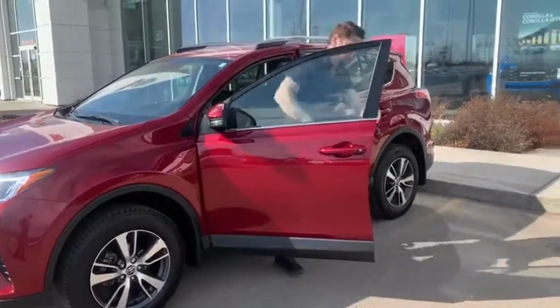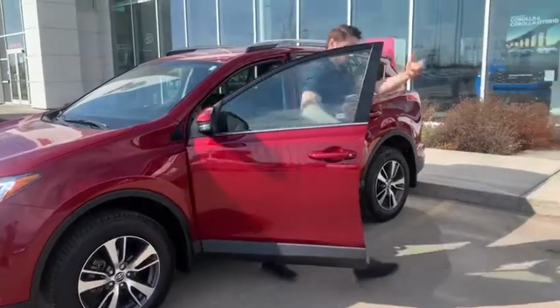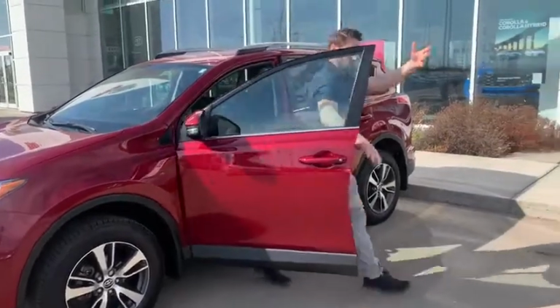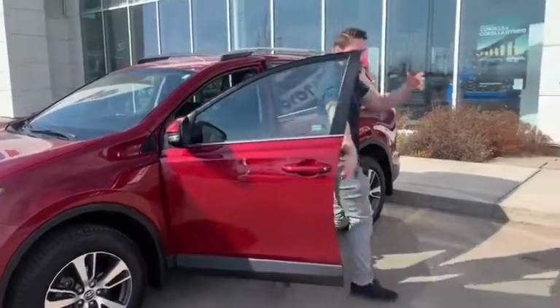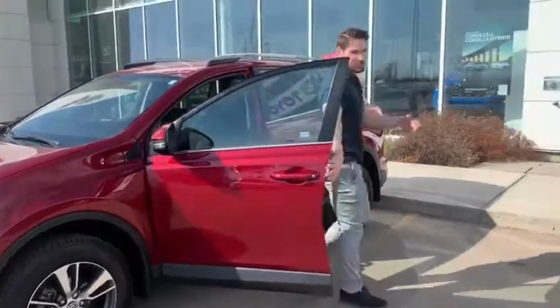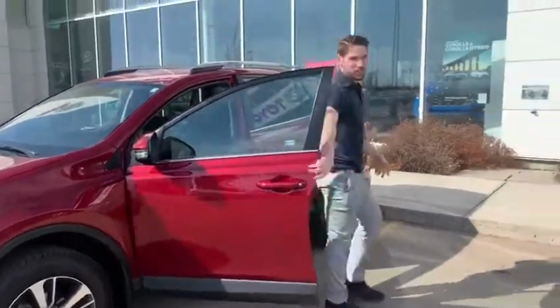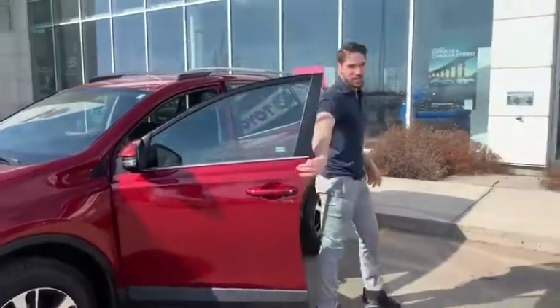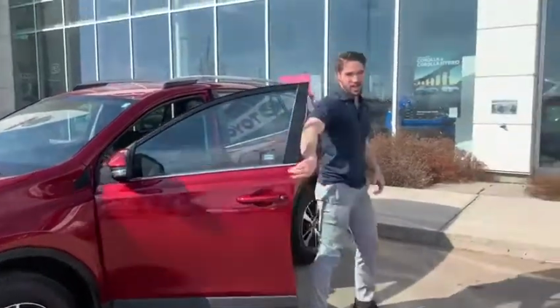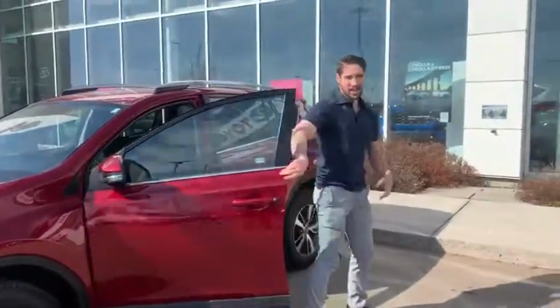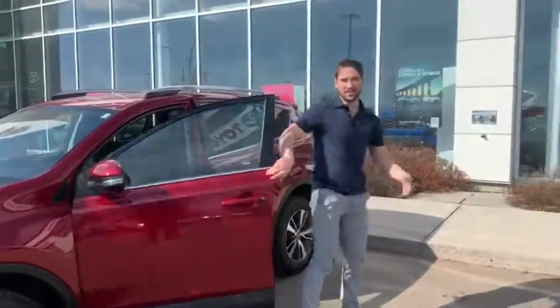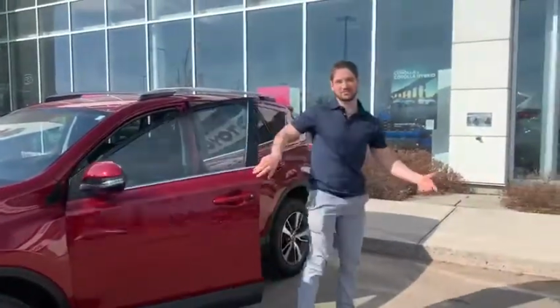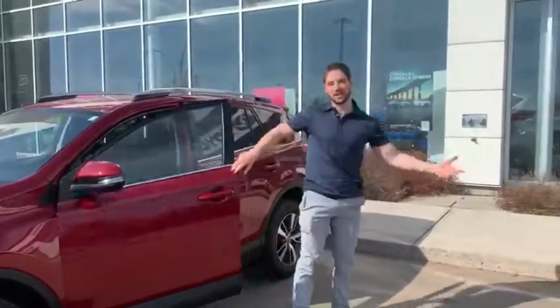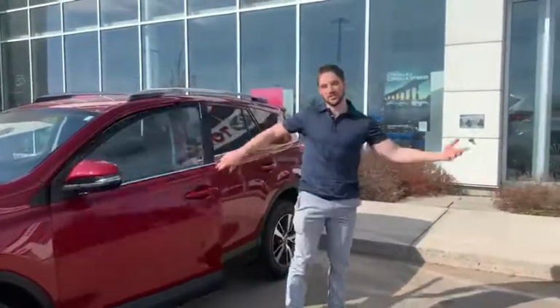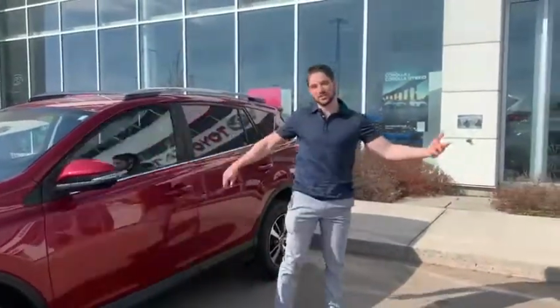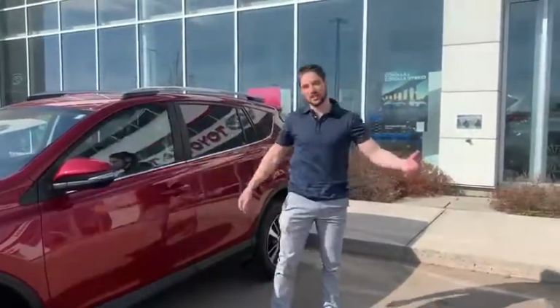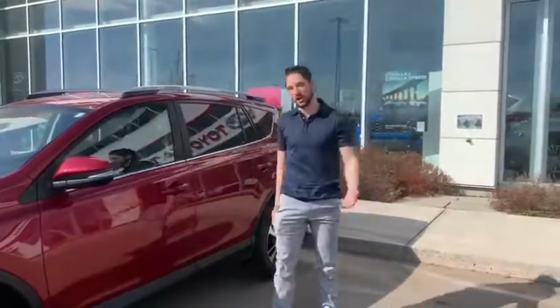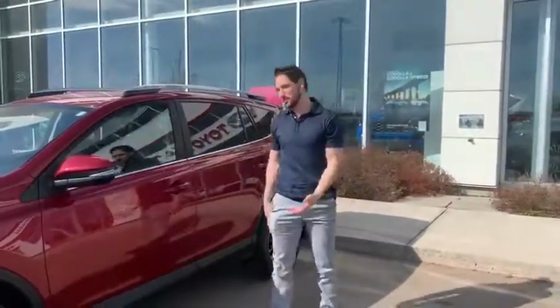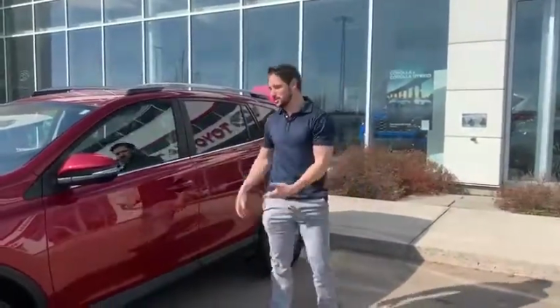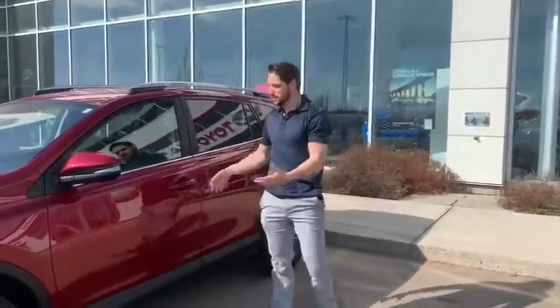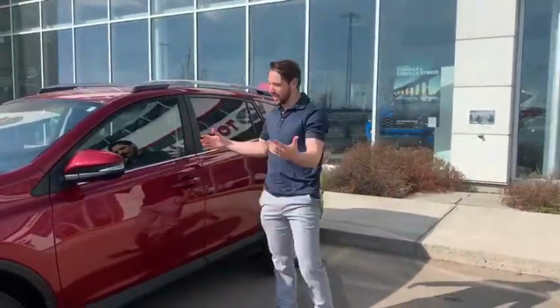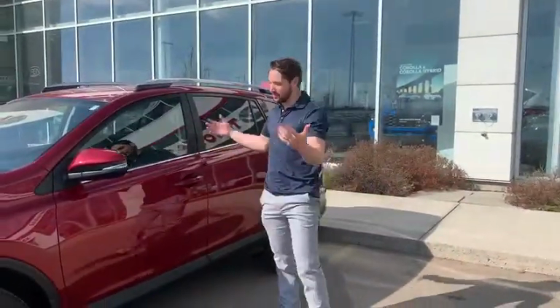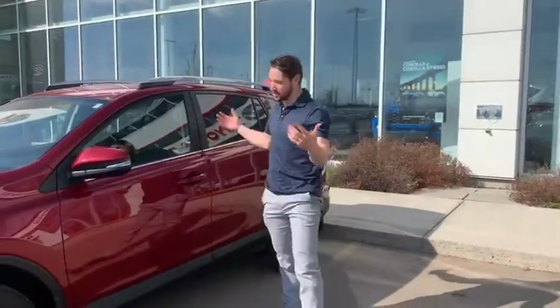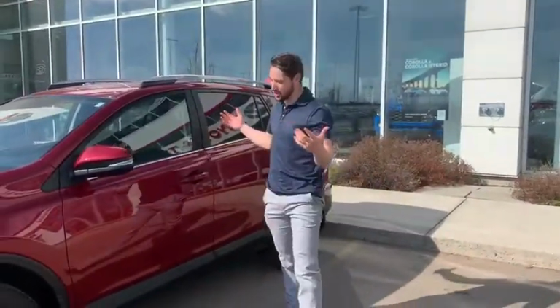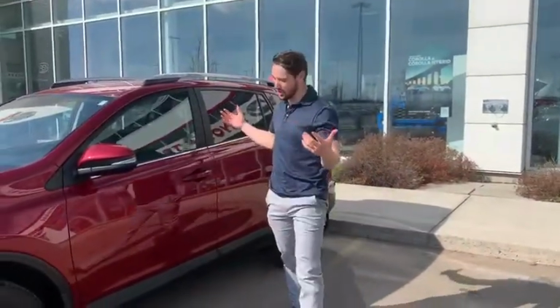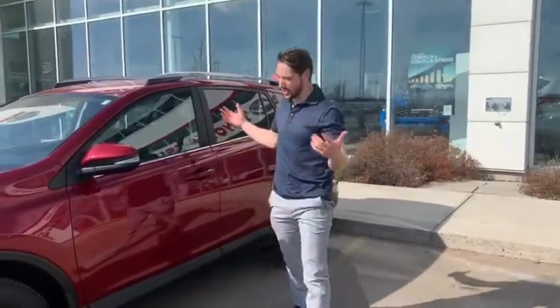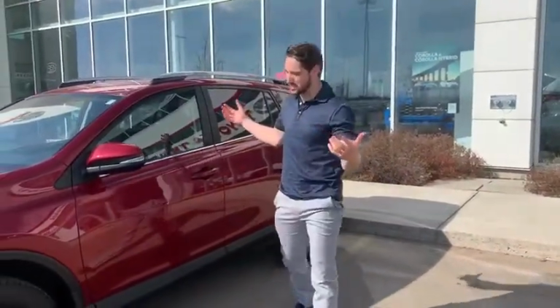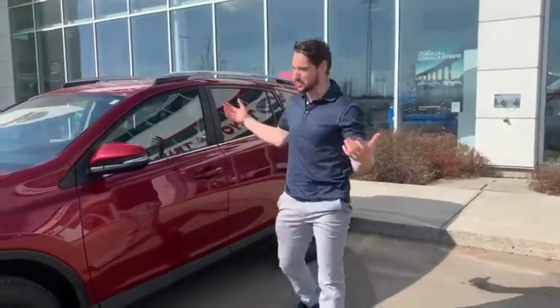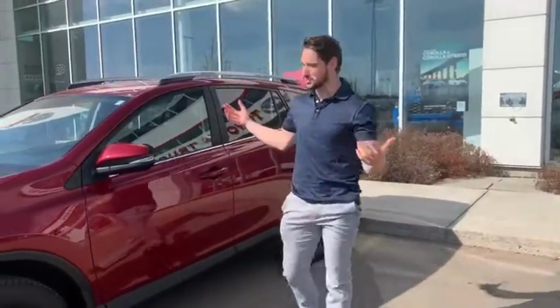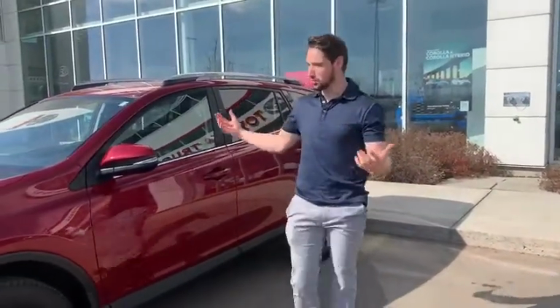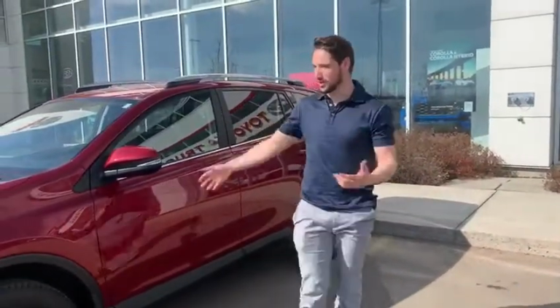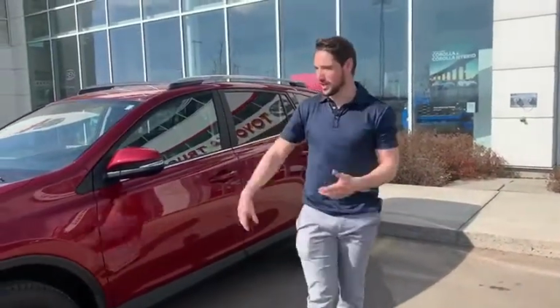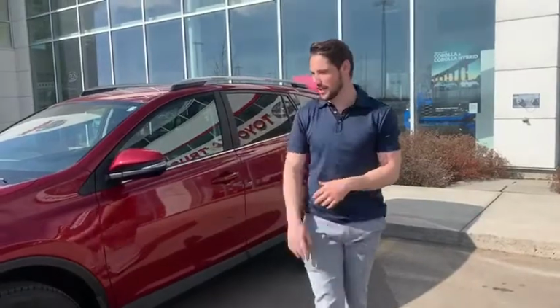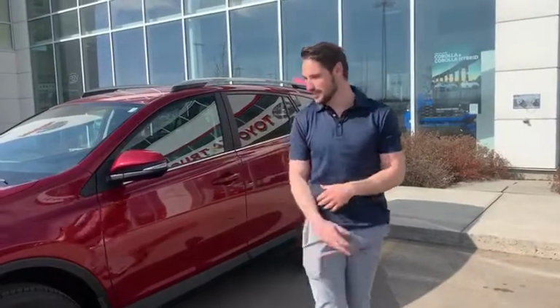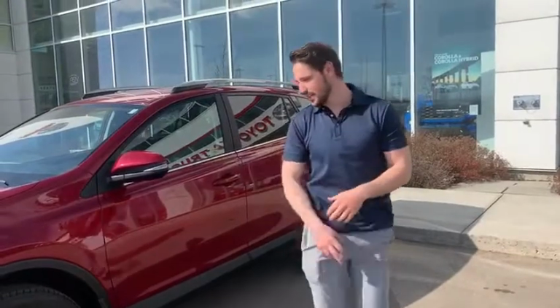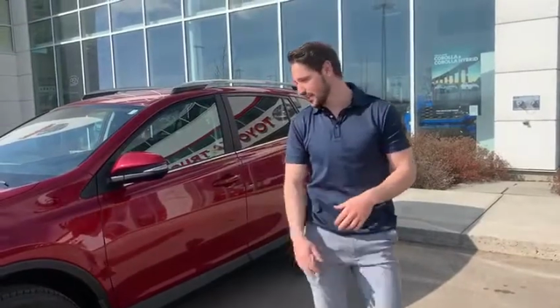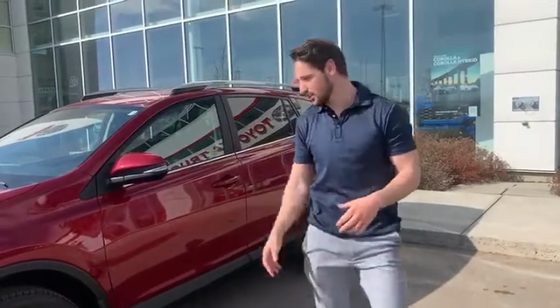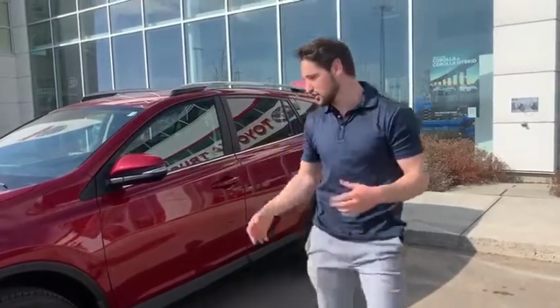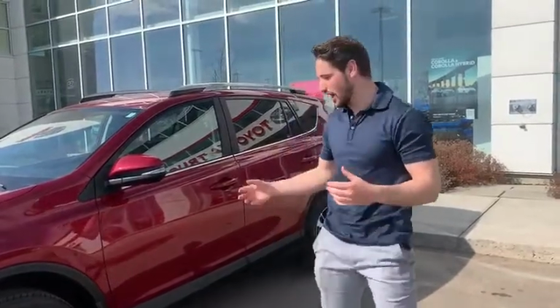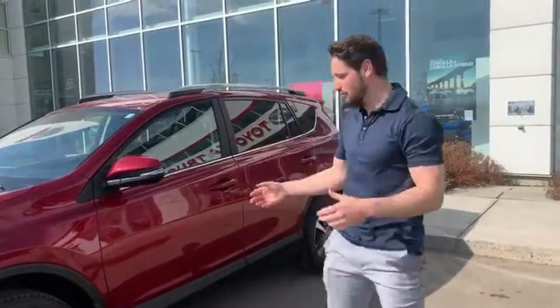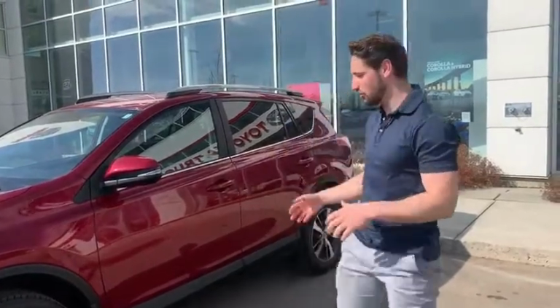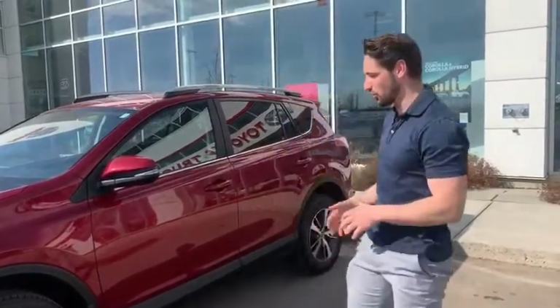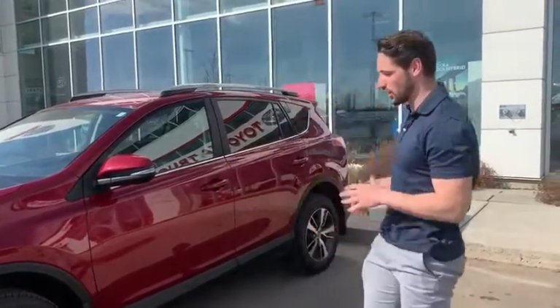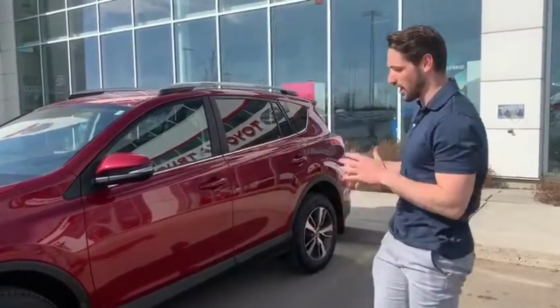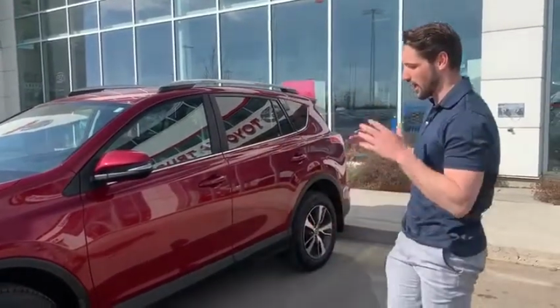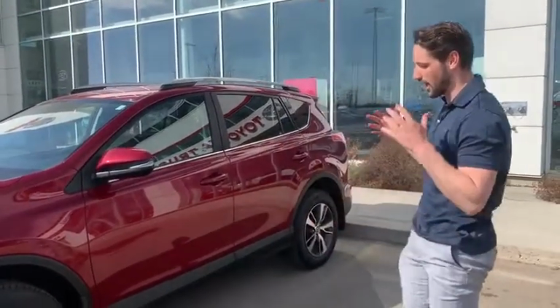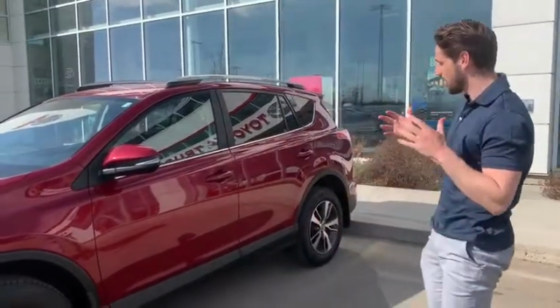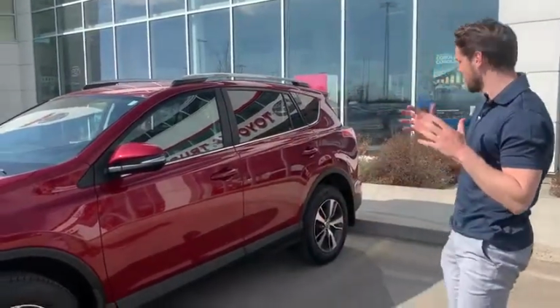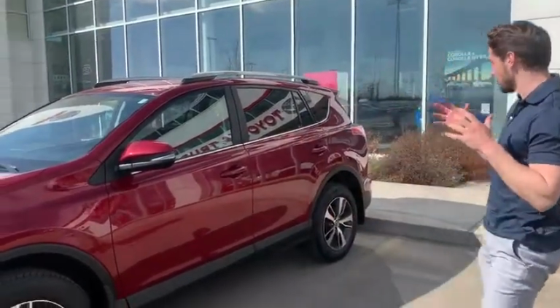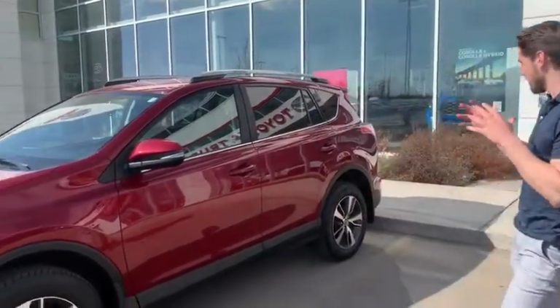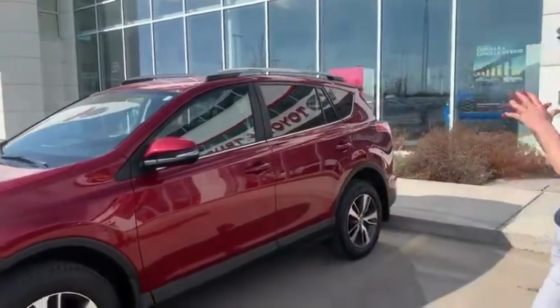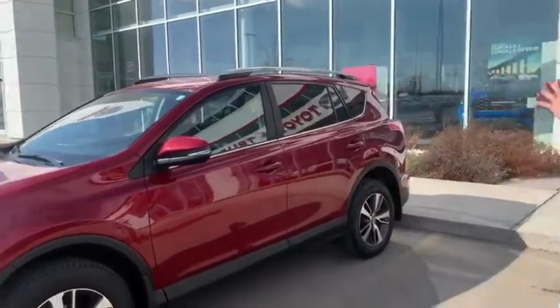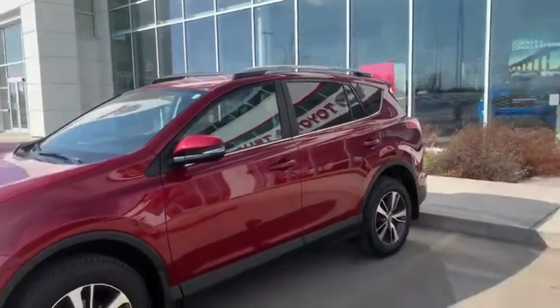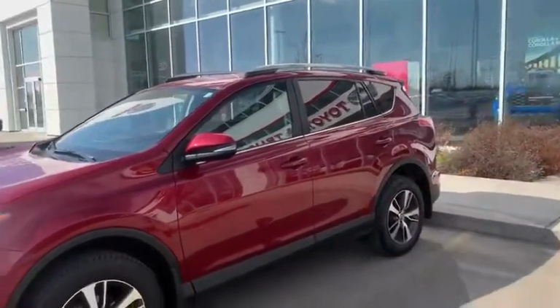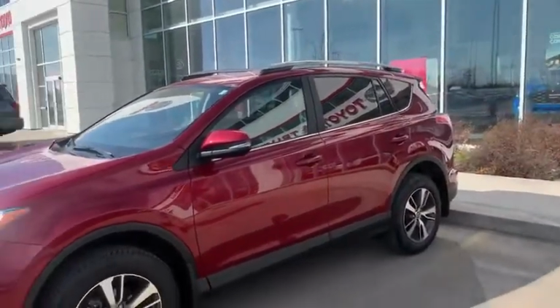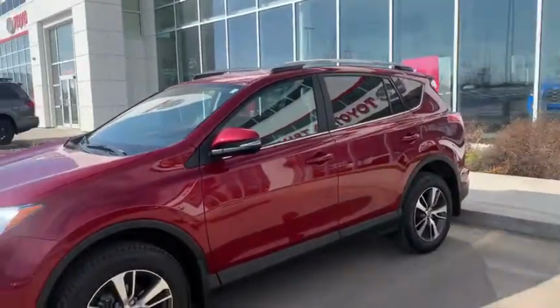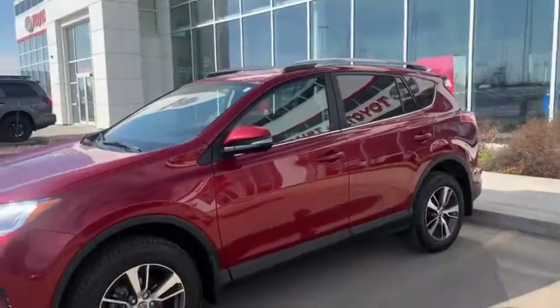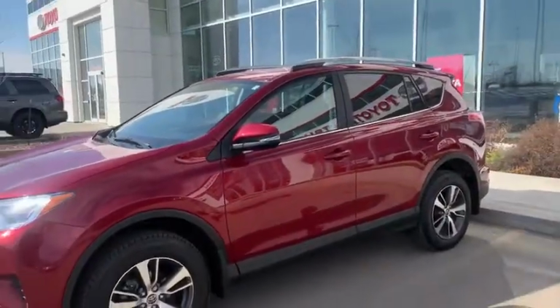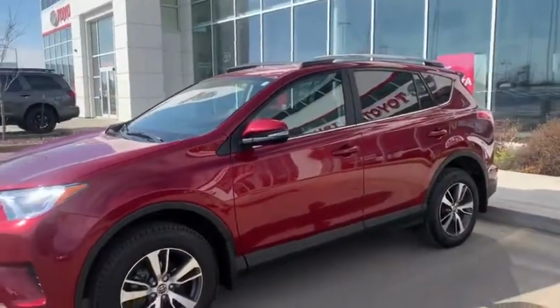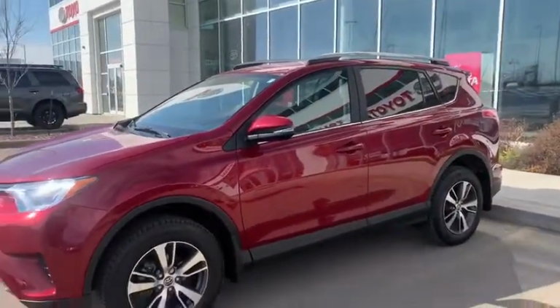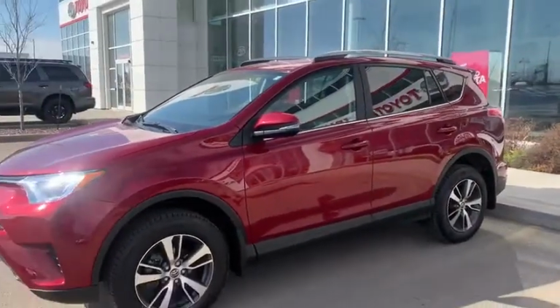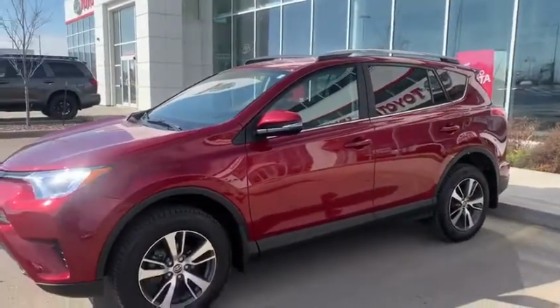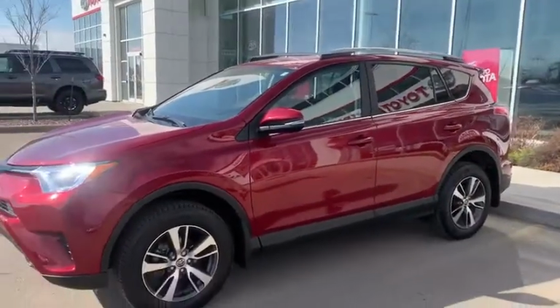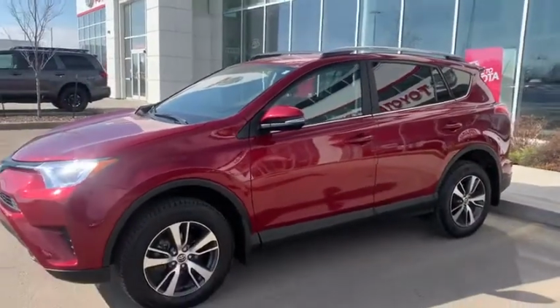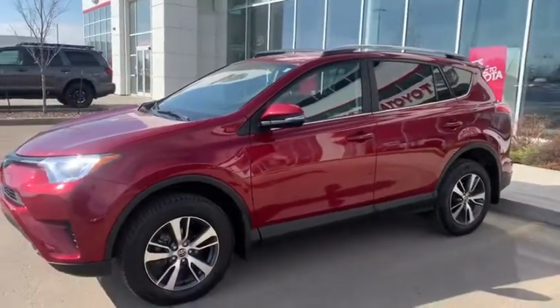What's going on guys? My name is Bobby. Today I'm going to showcase this 2018 RAV4 in a beautiful red color.